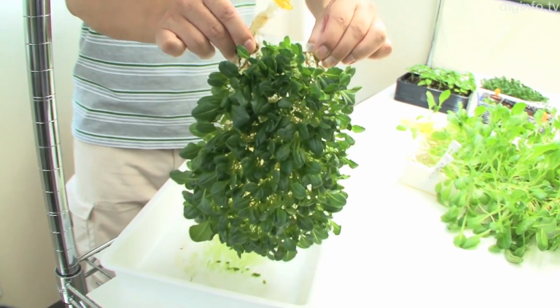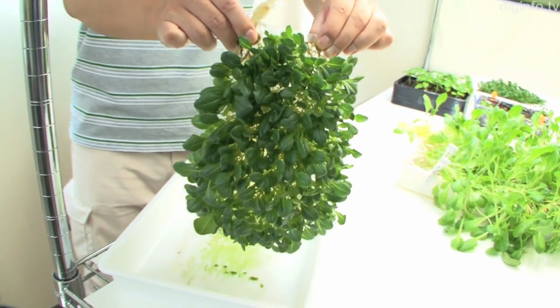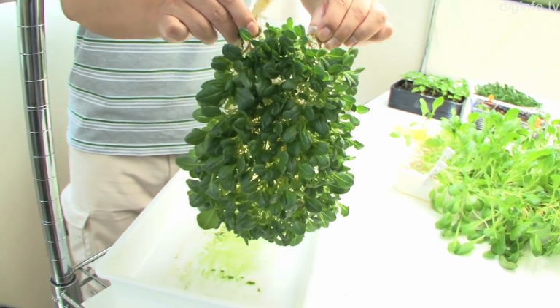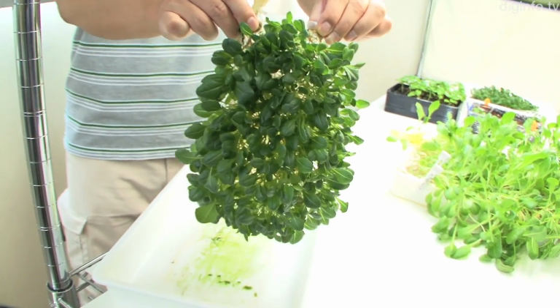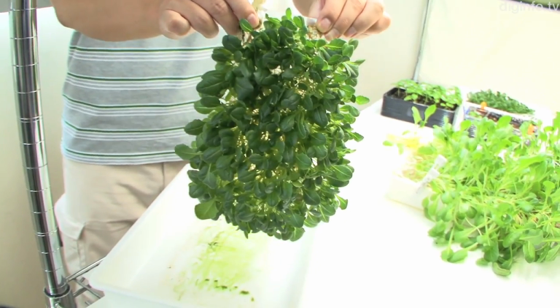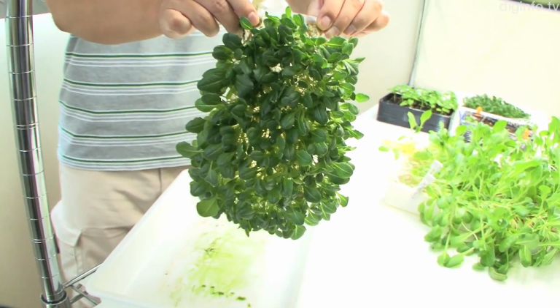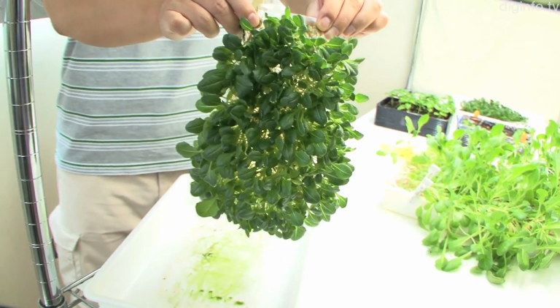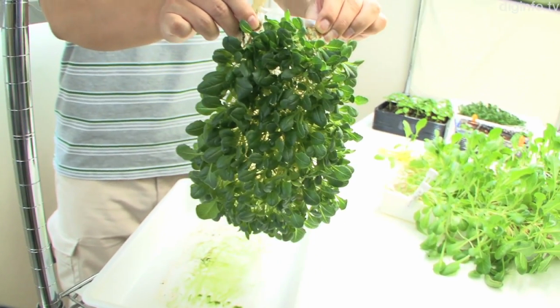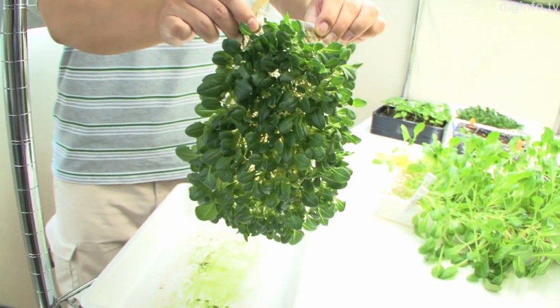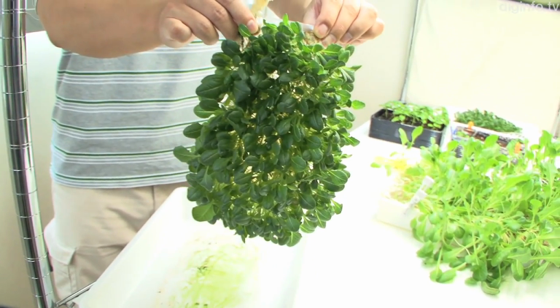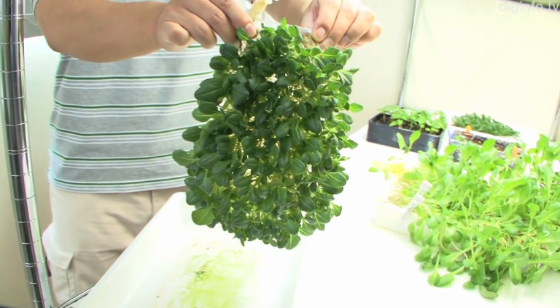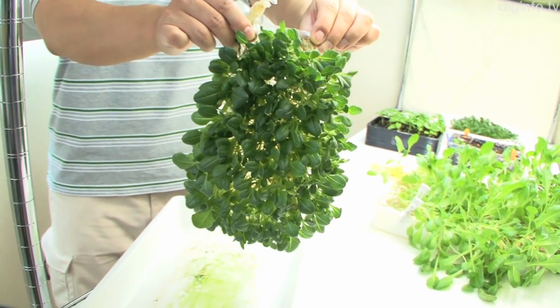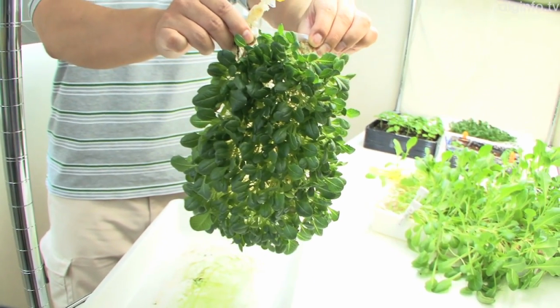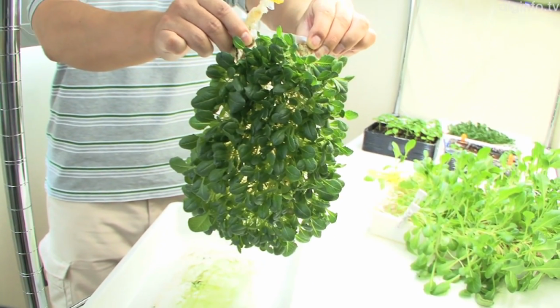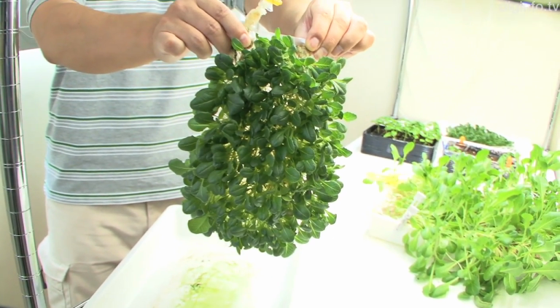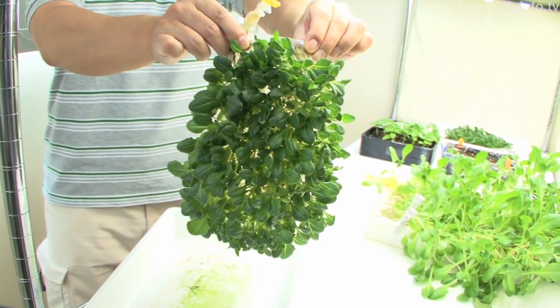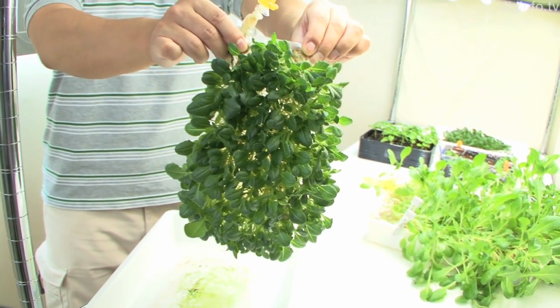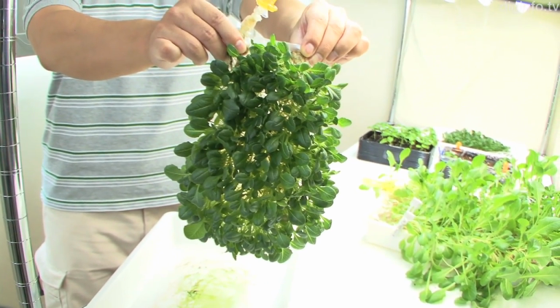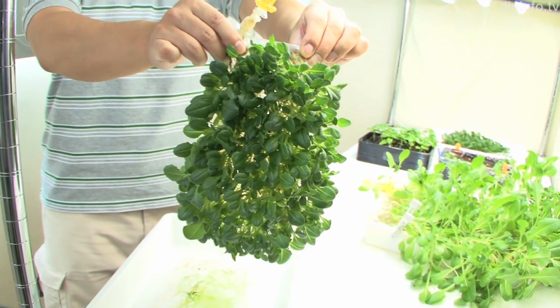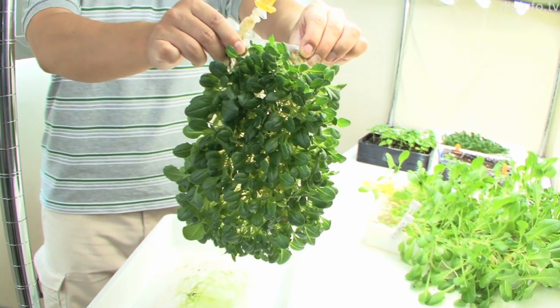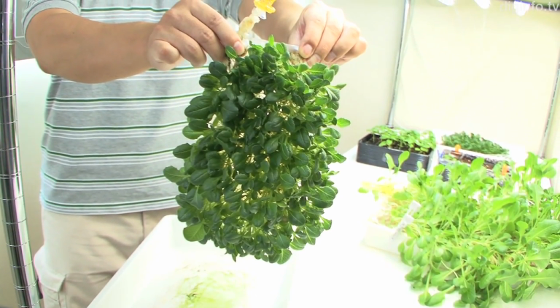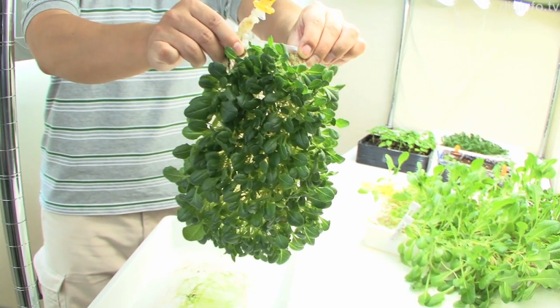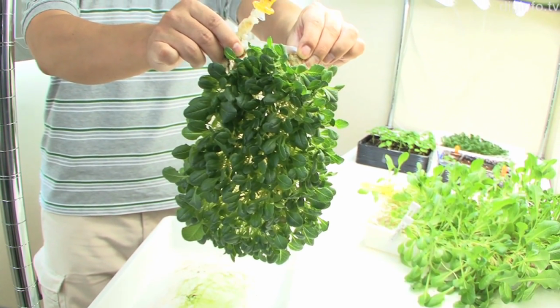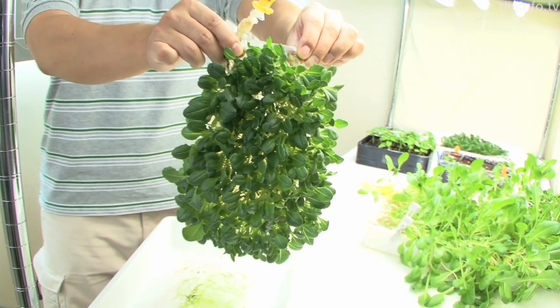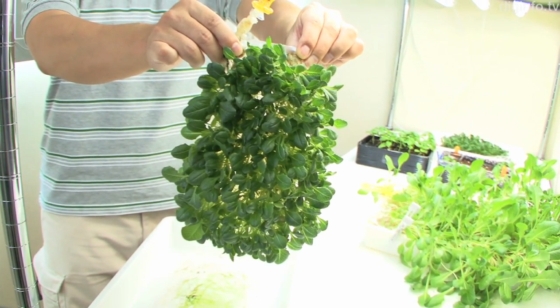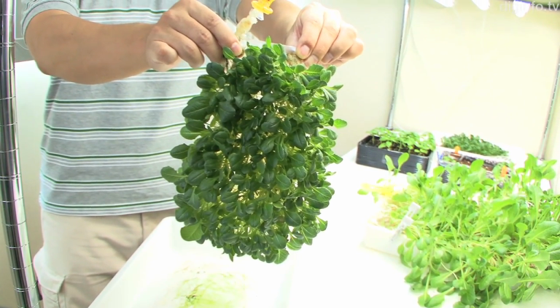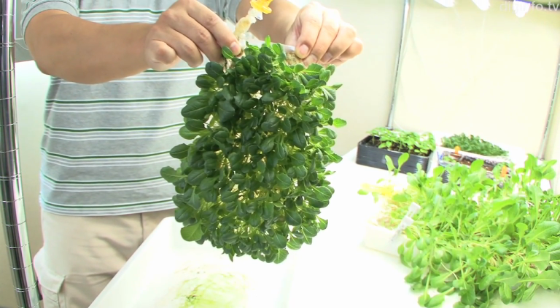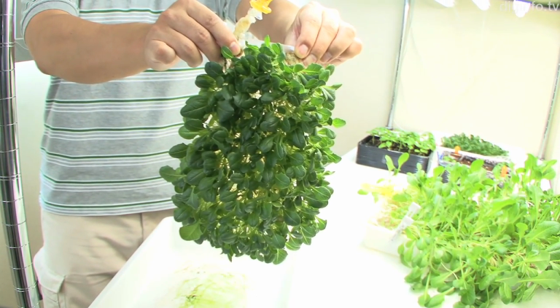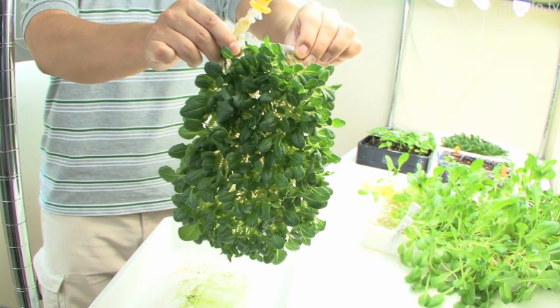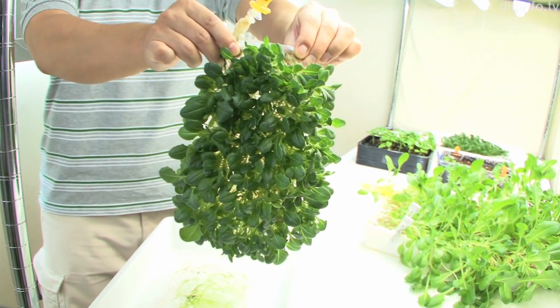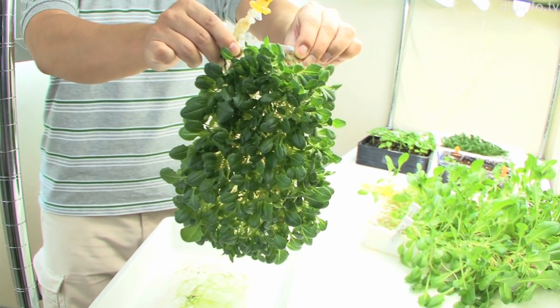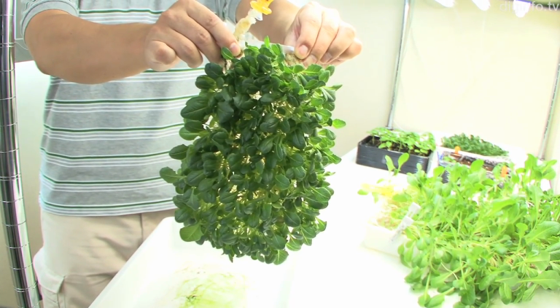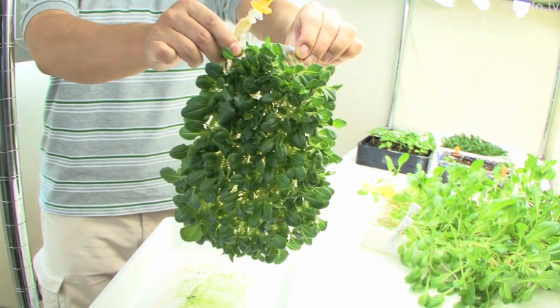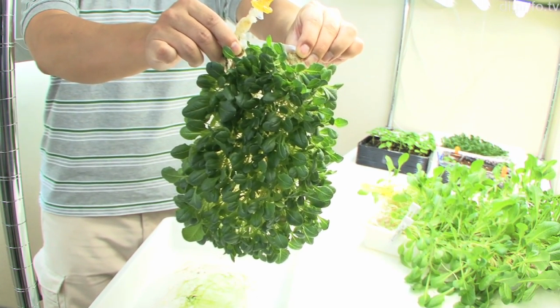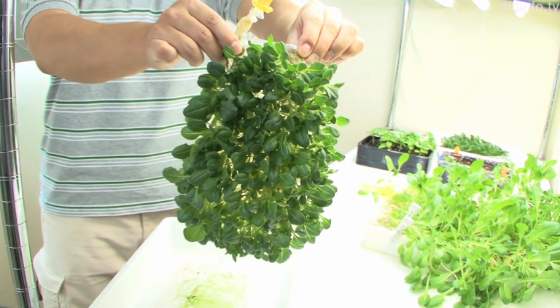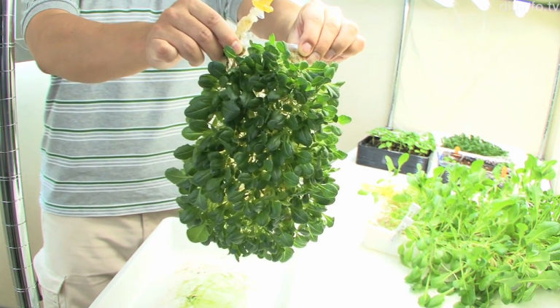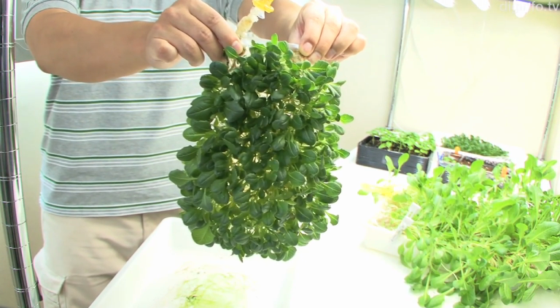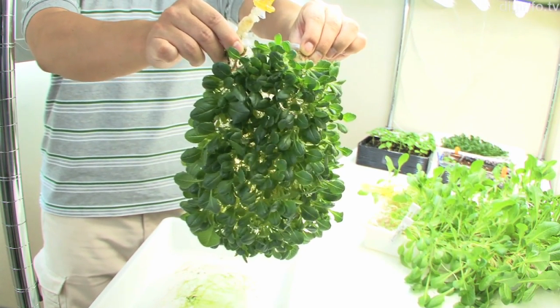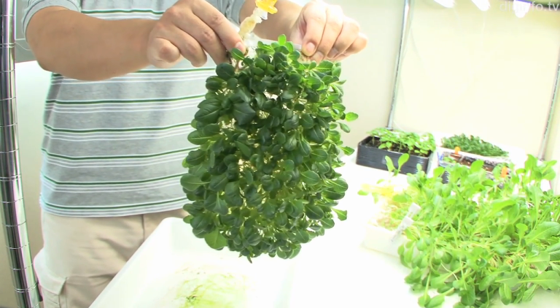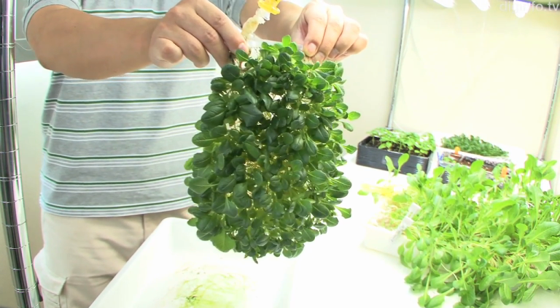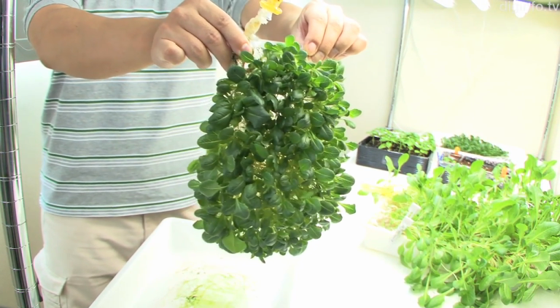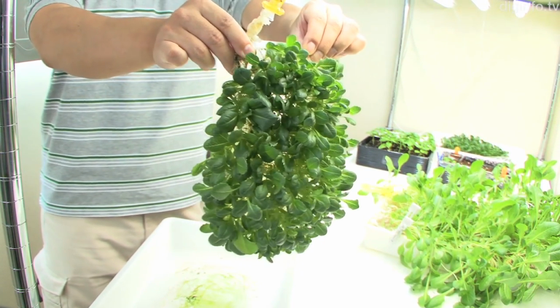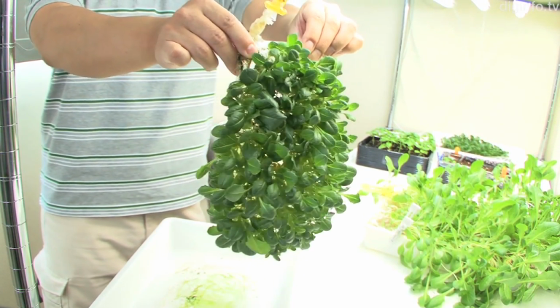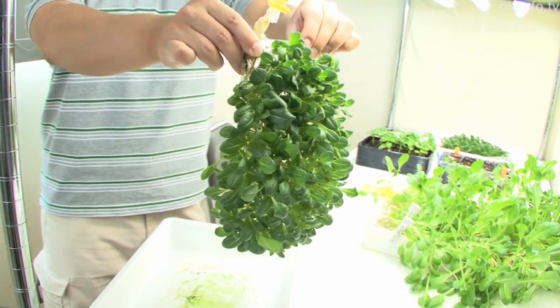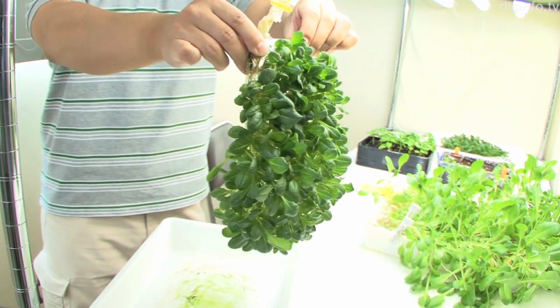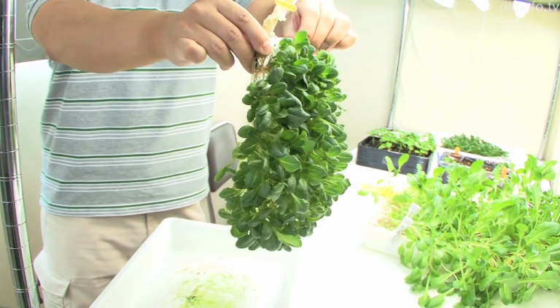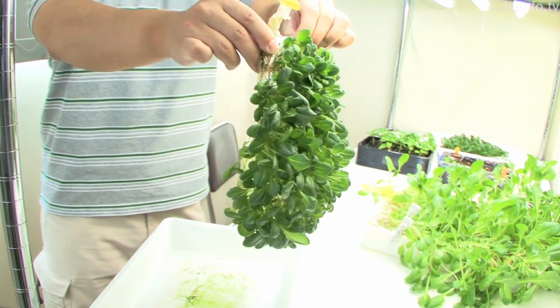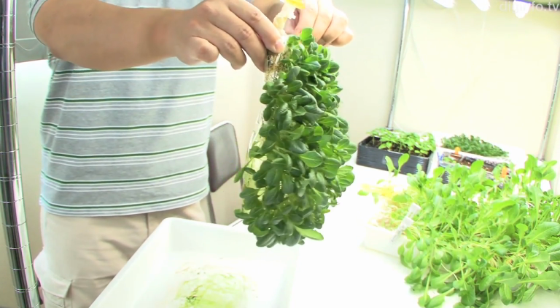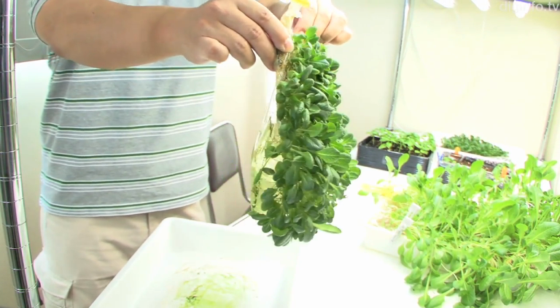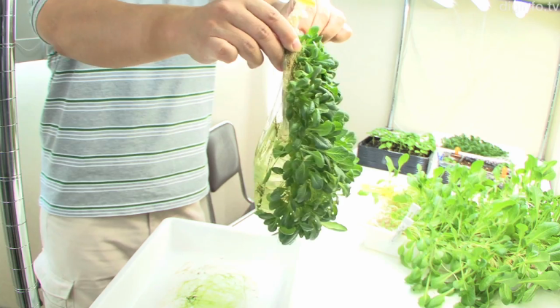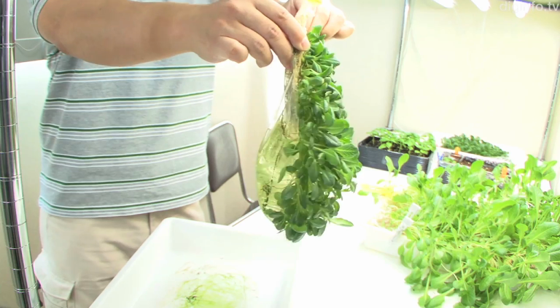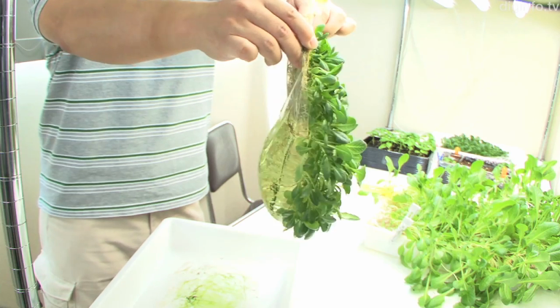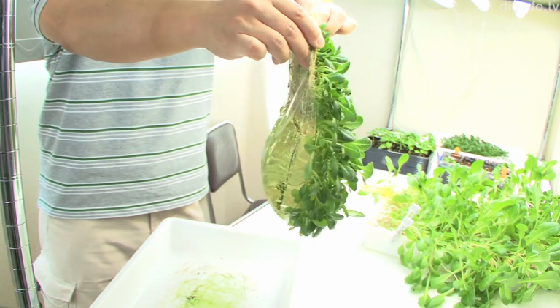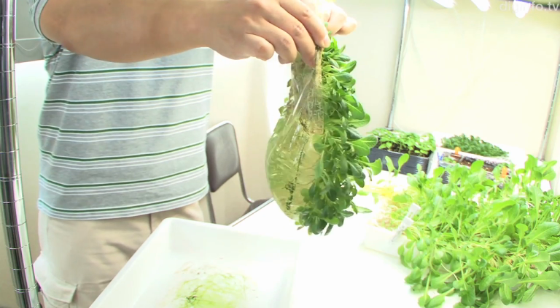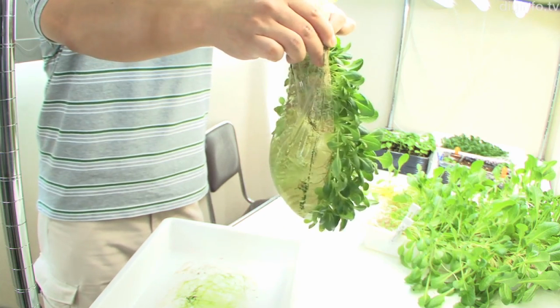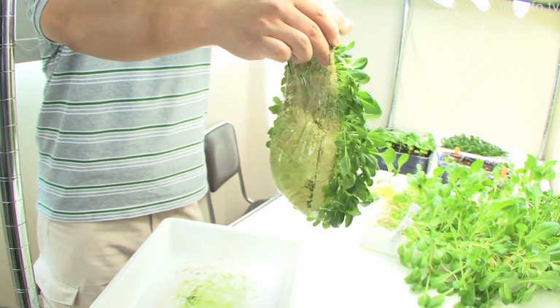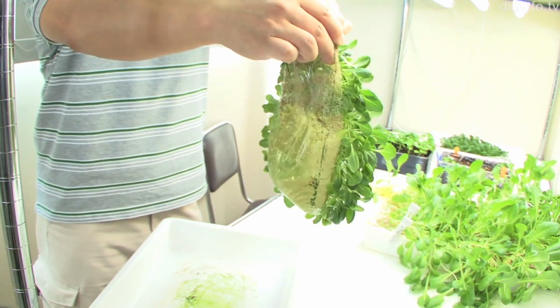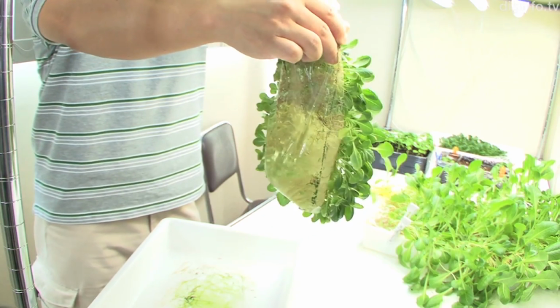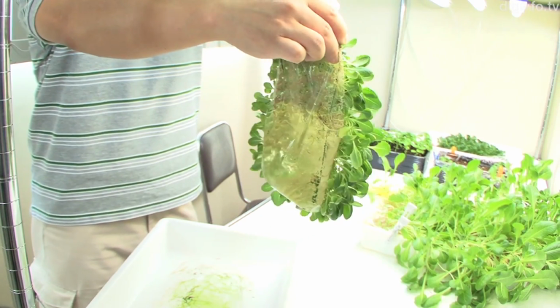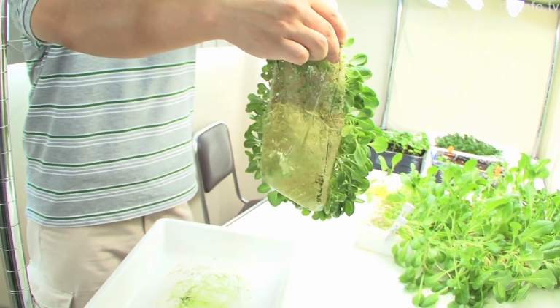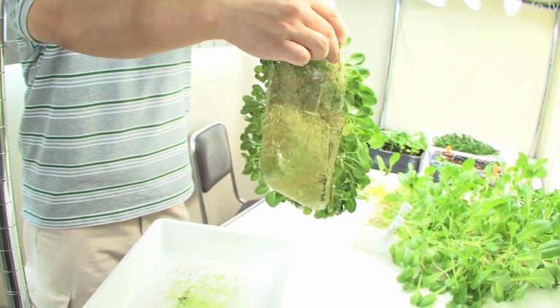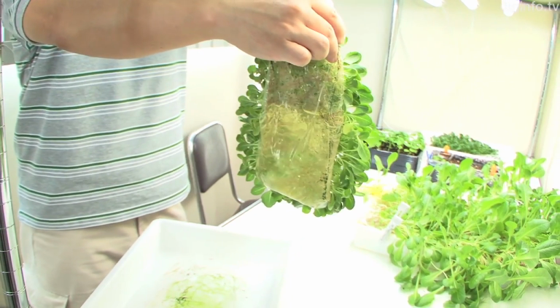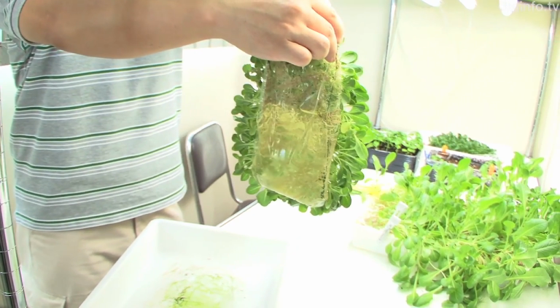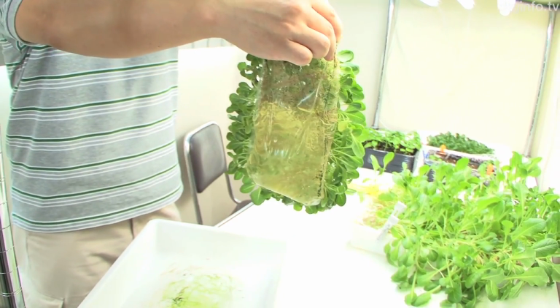Currently, MEBIOL has succeeded in cultivating tomatoes, muskmelons, and cucumbers using iMac.